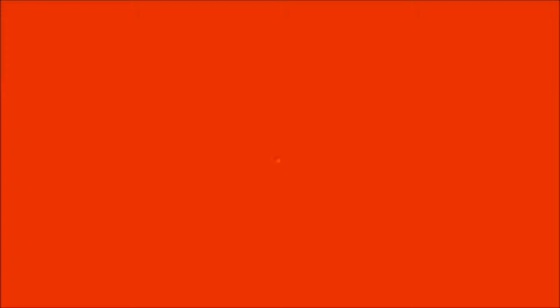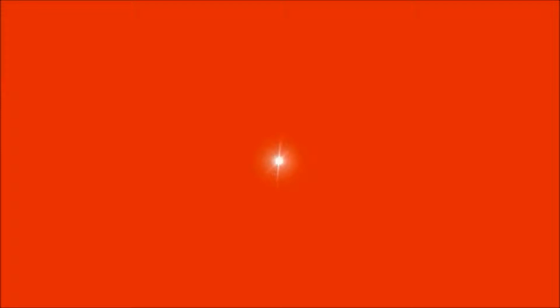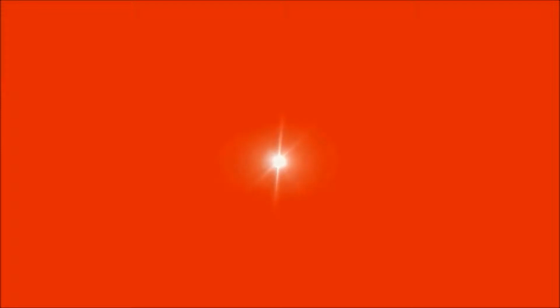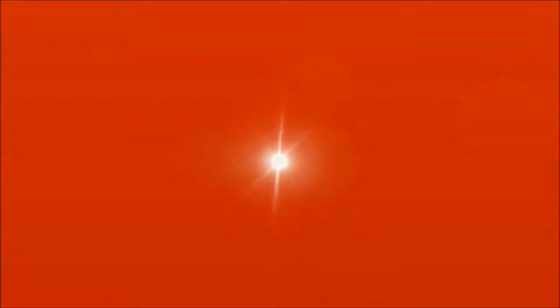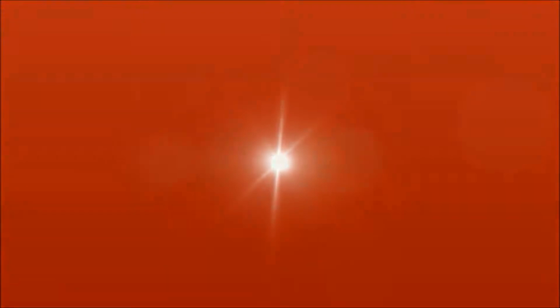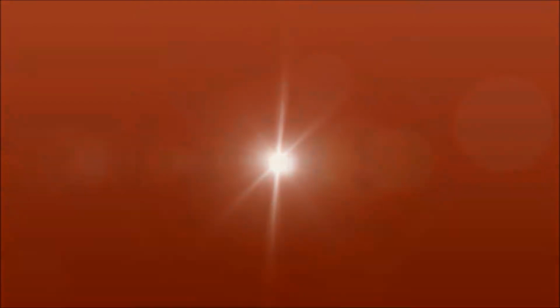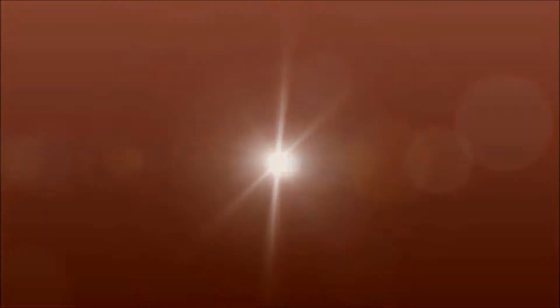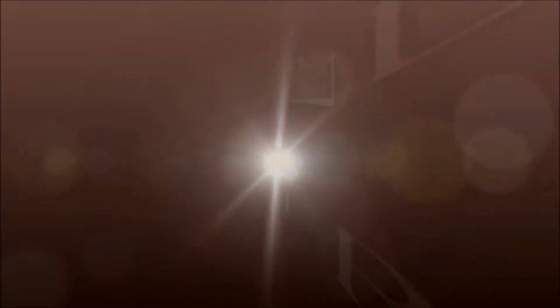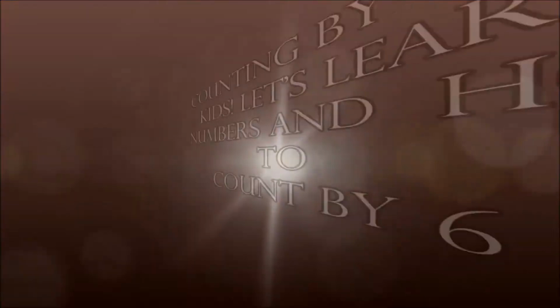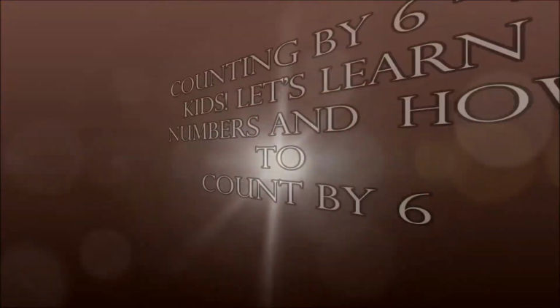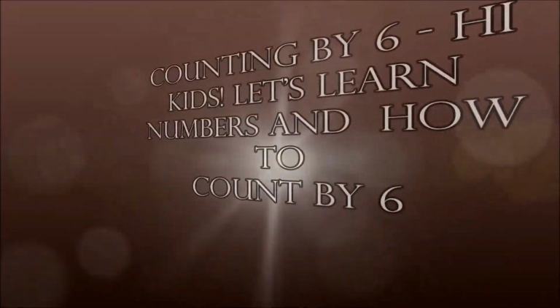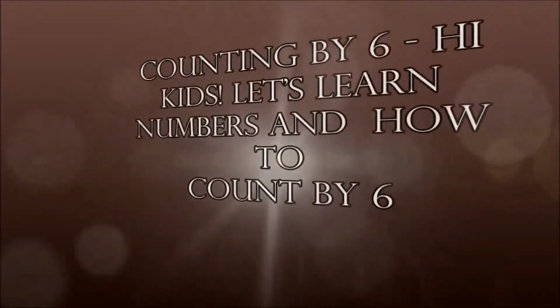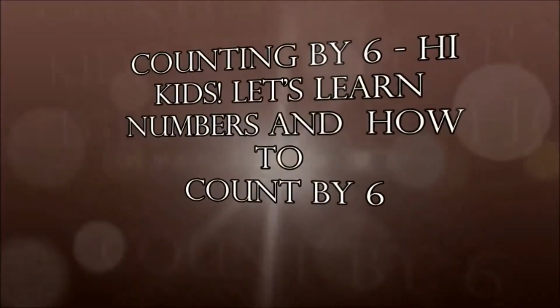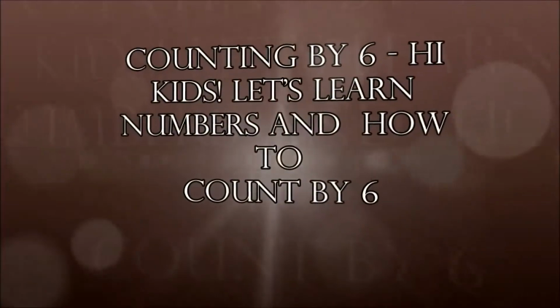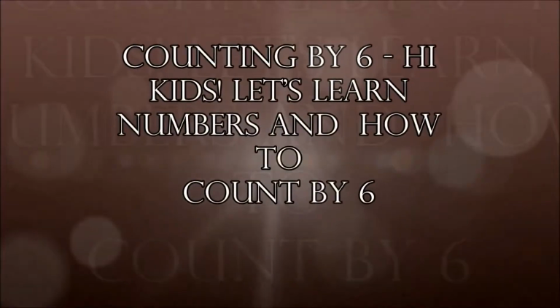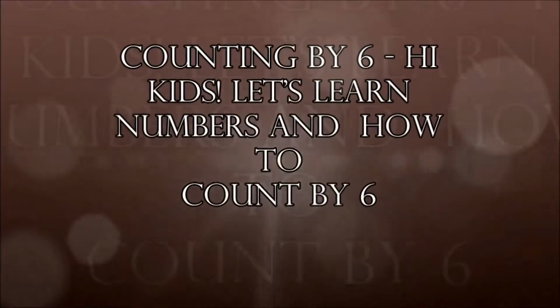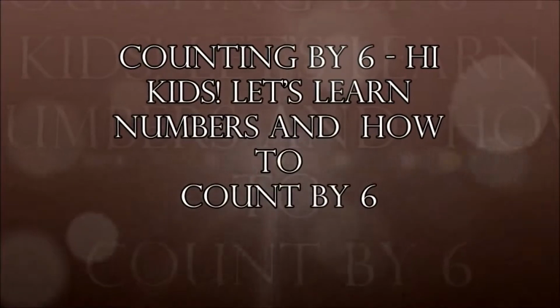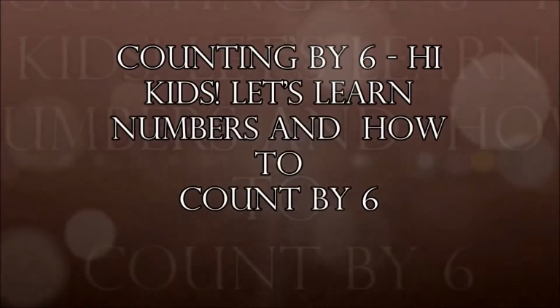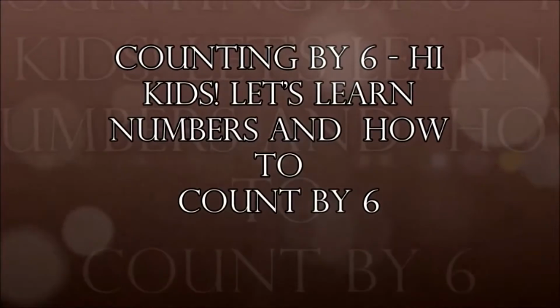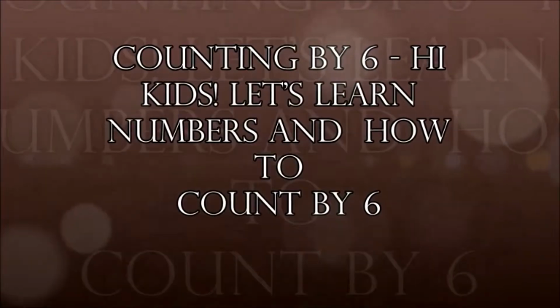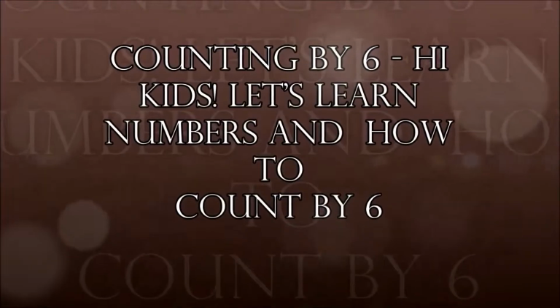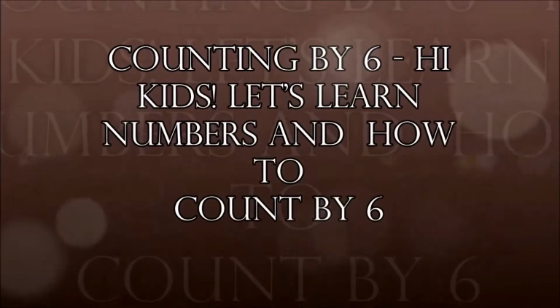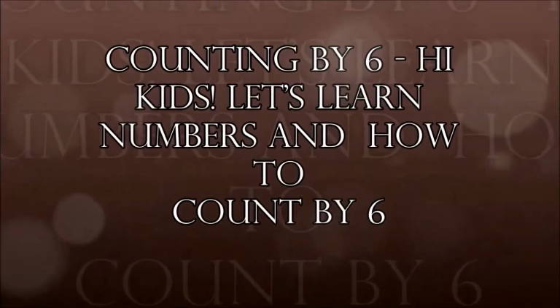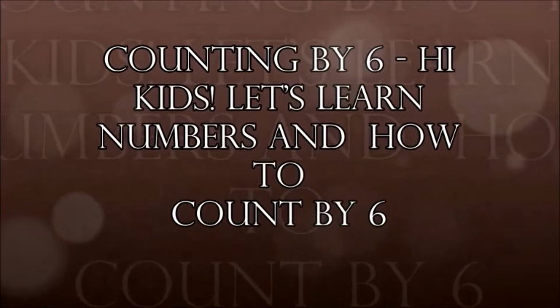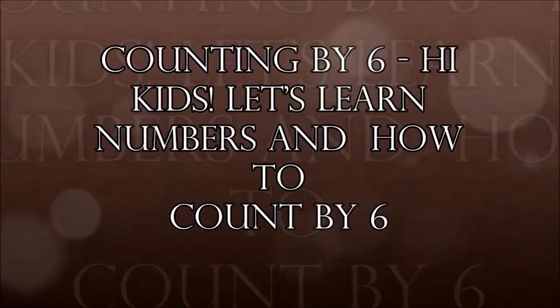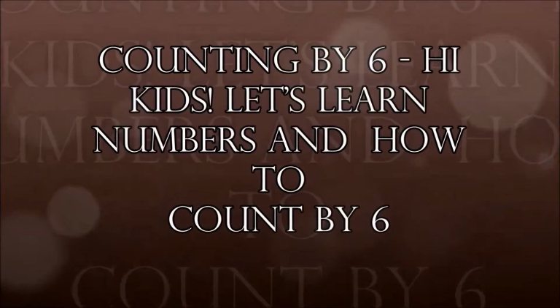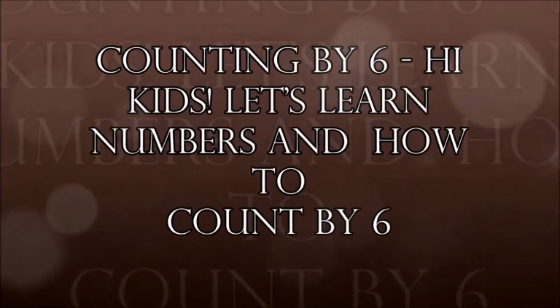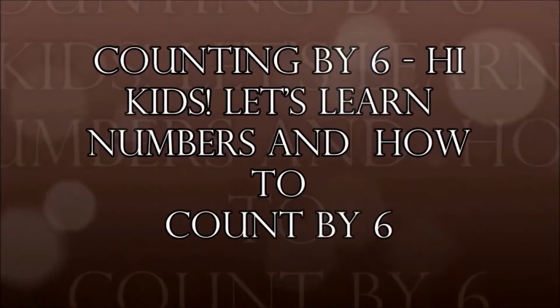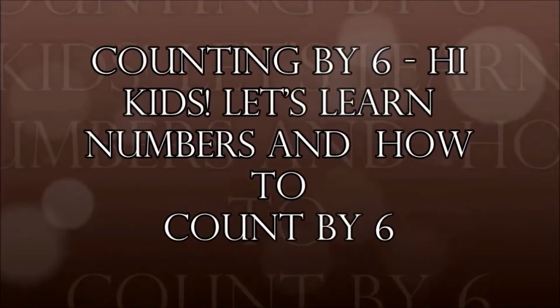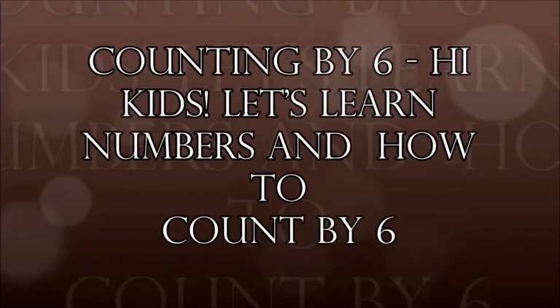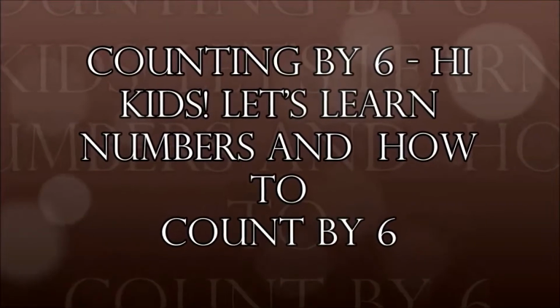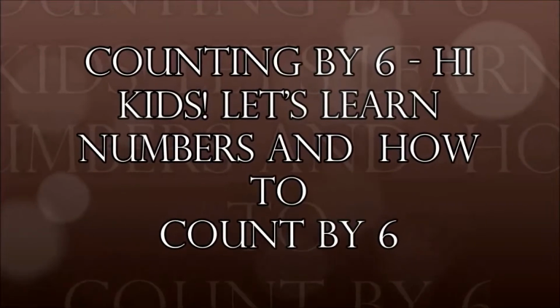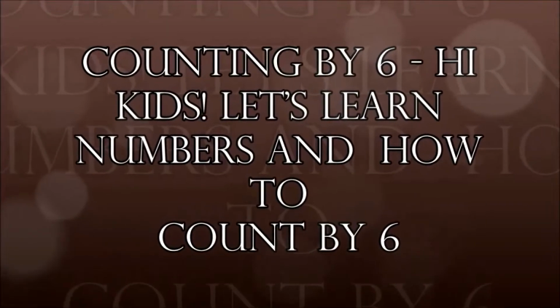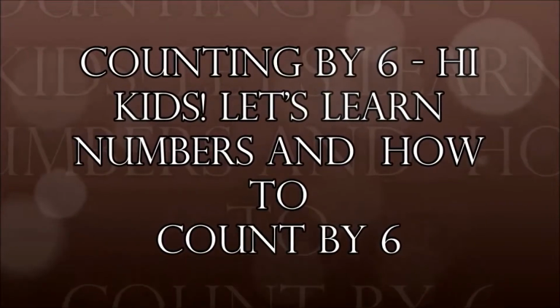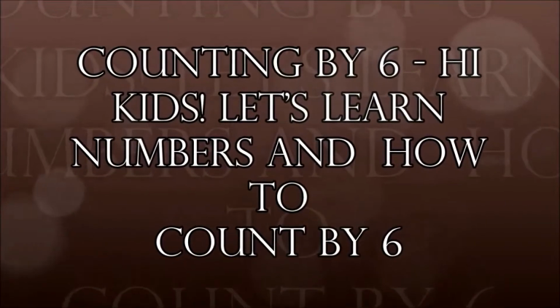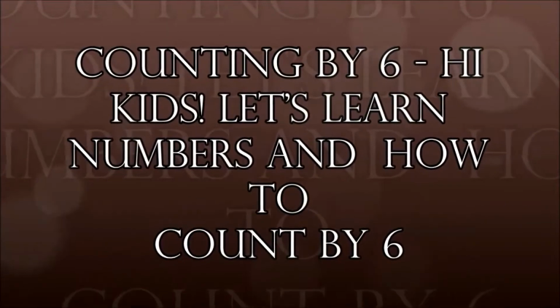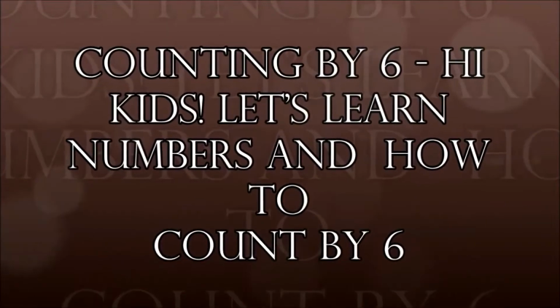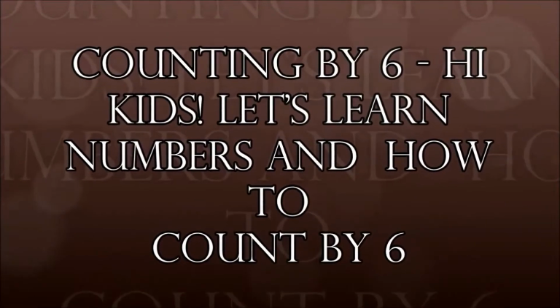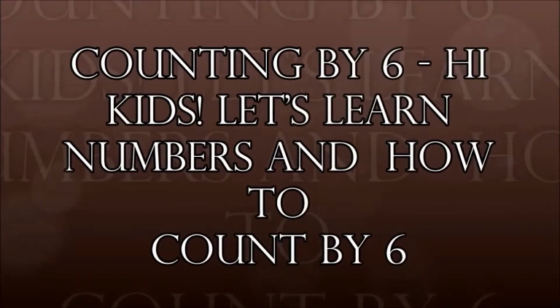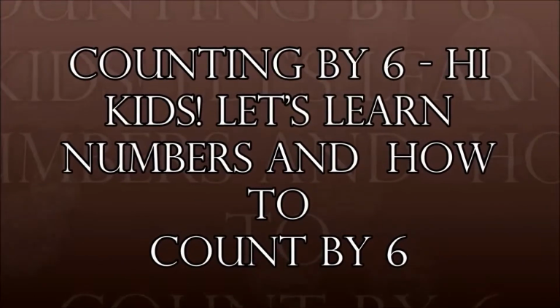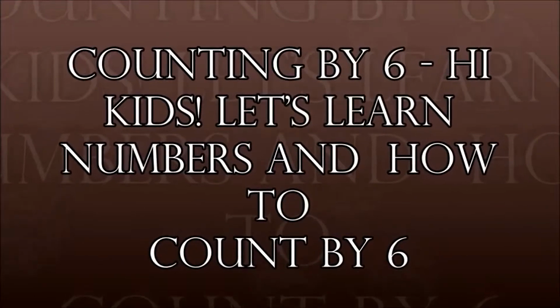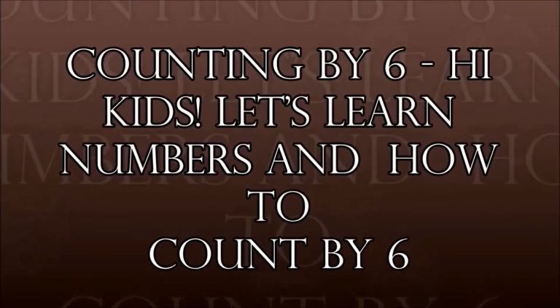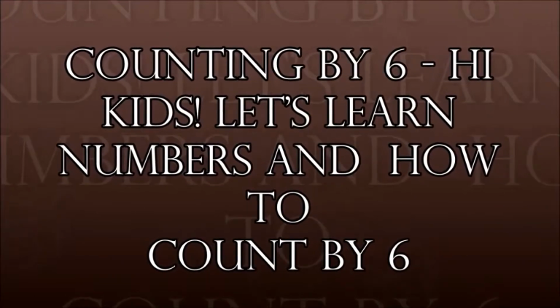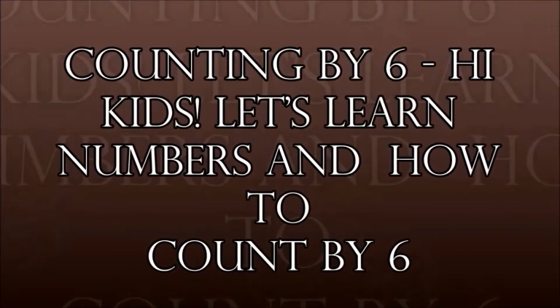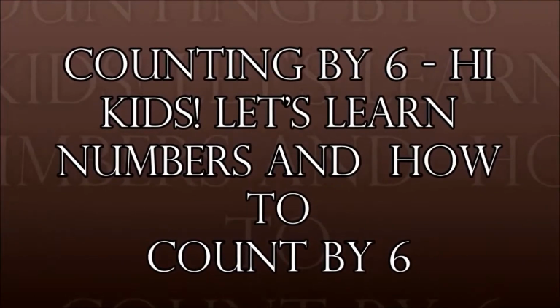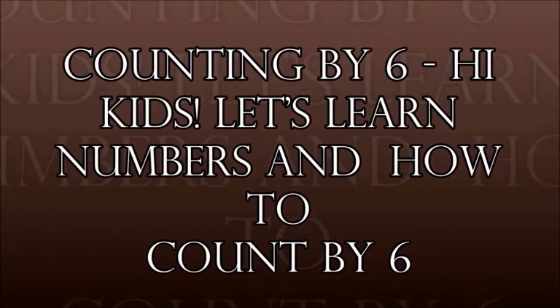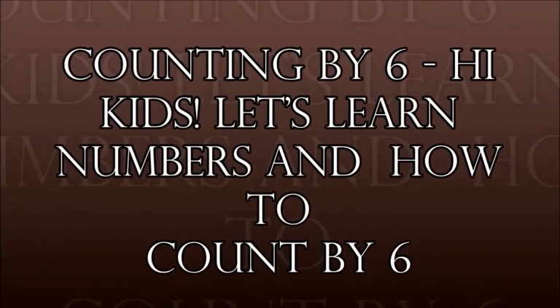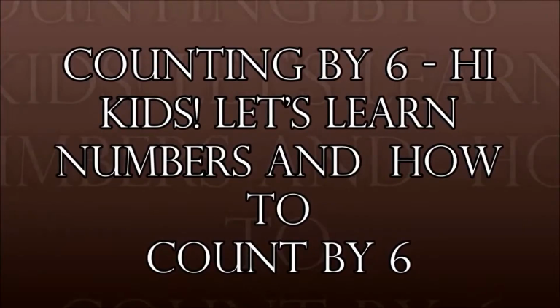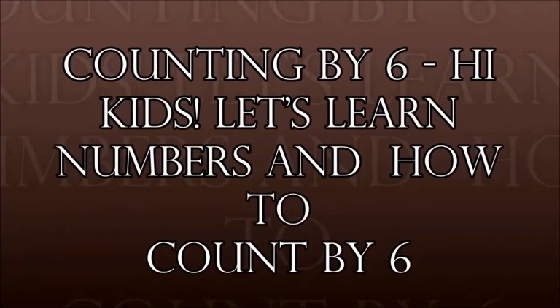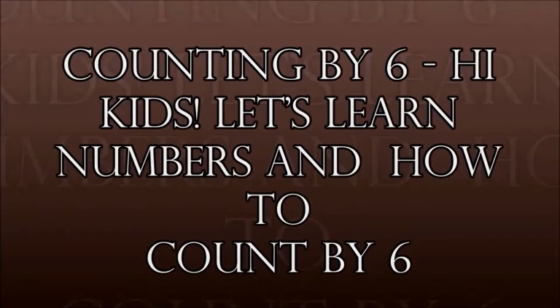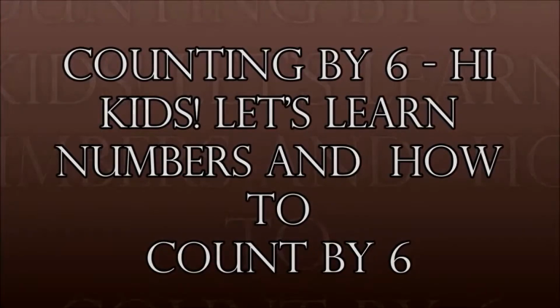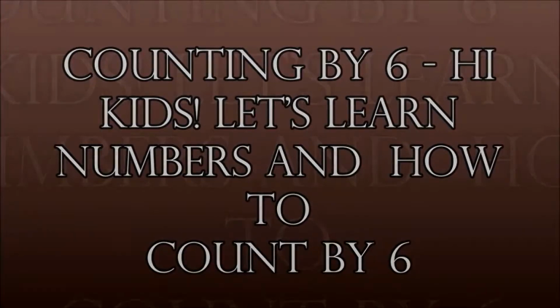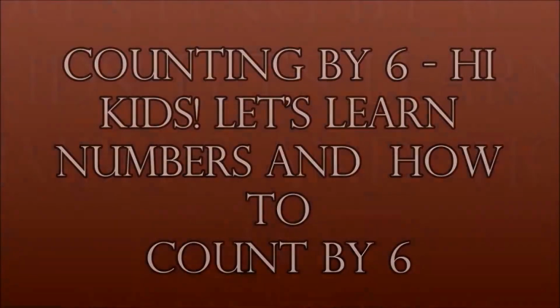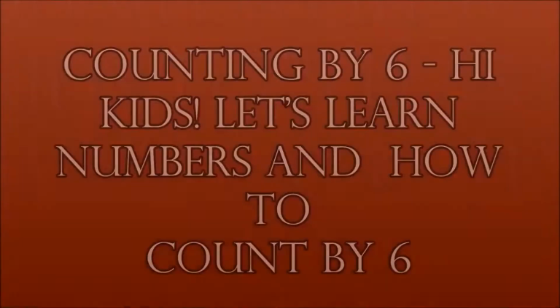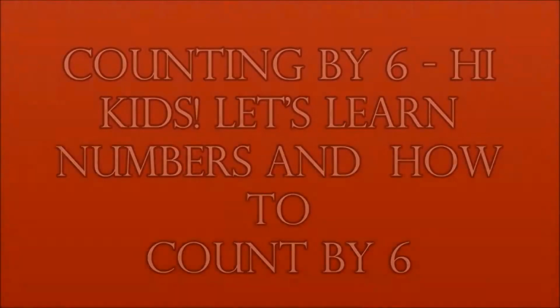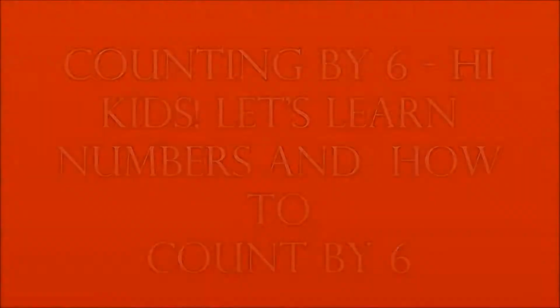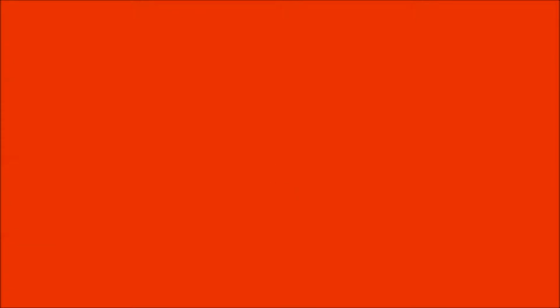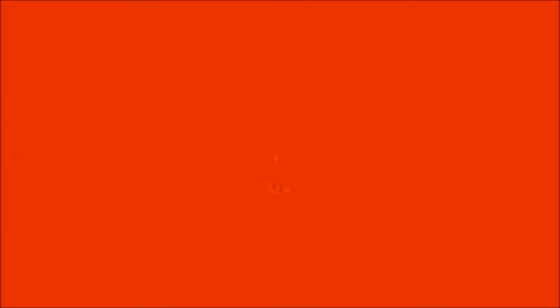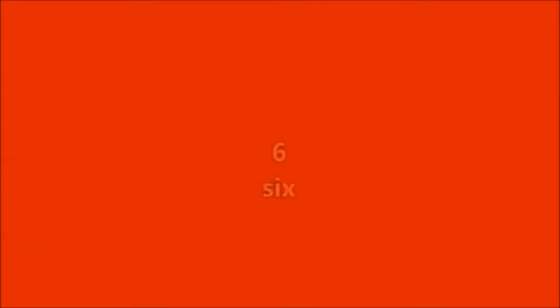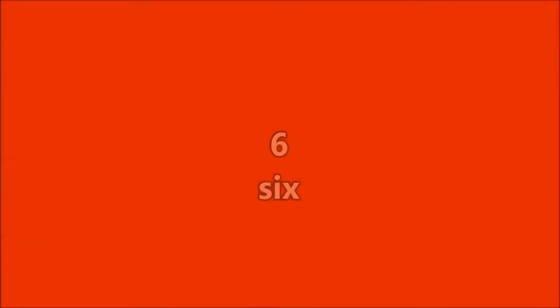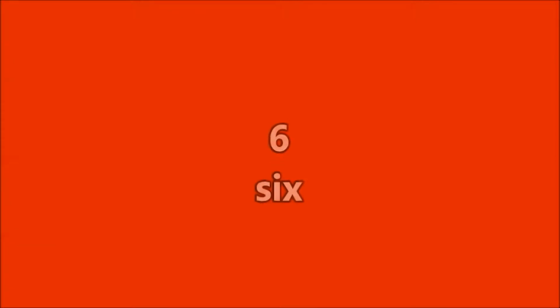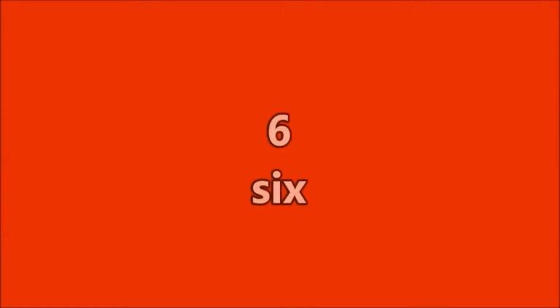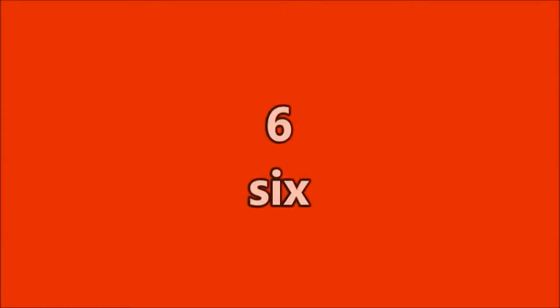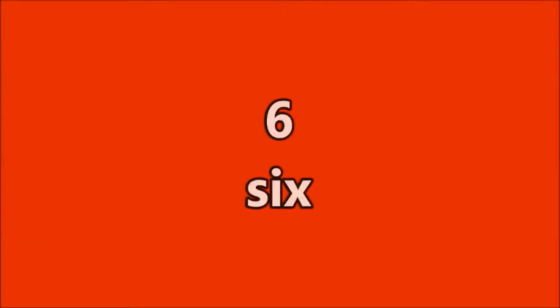Counting by six. Hi kids! Let's learn numbers and how to count by six. Six,